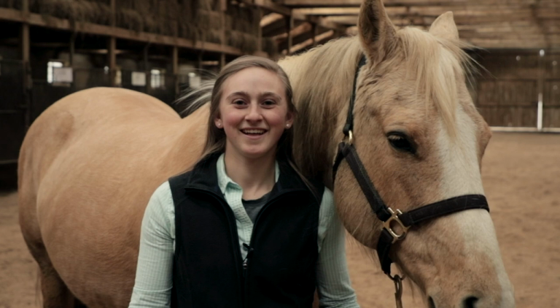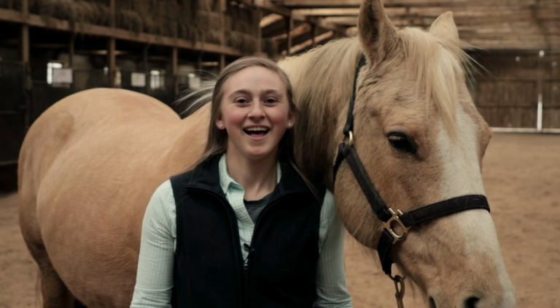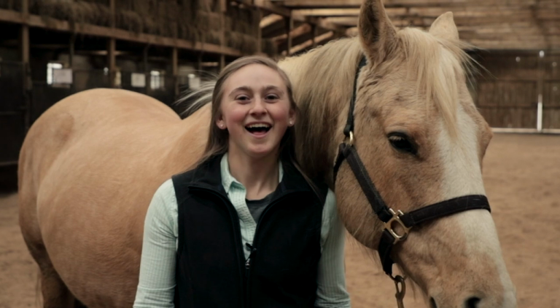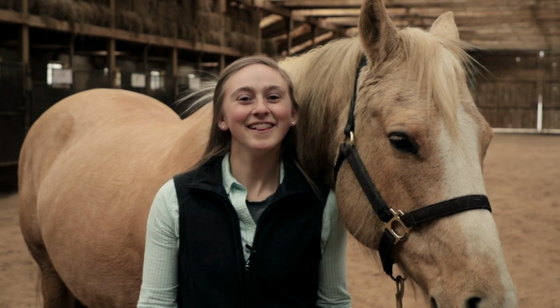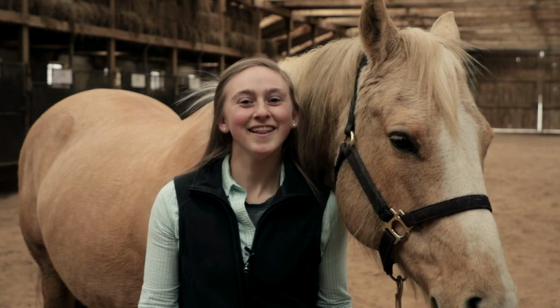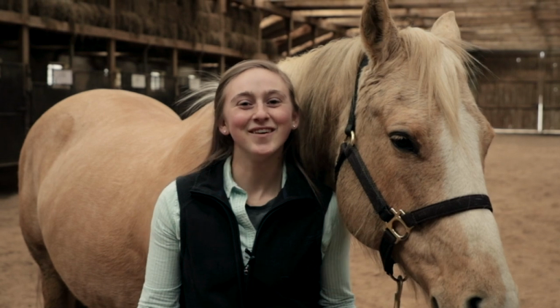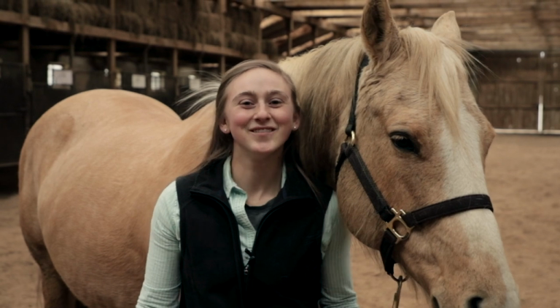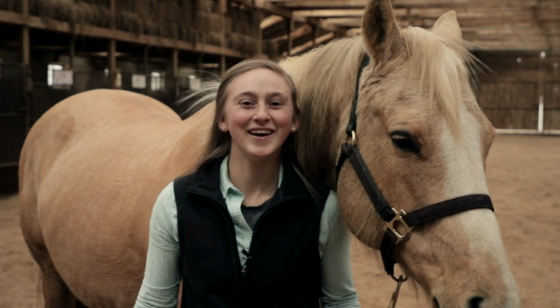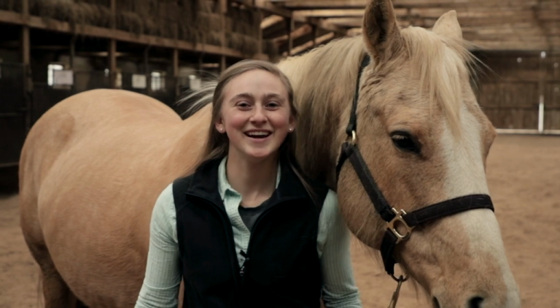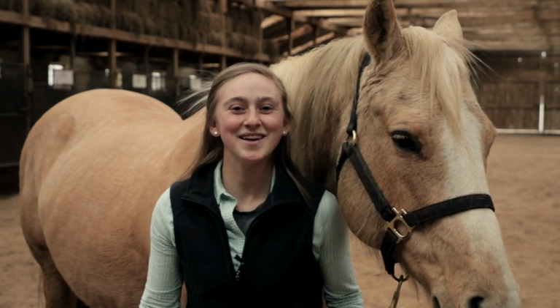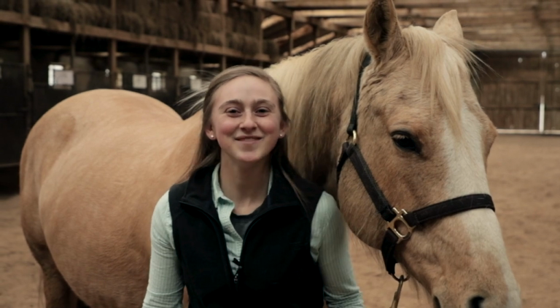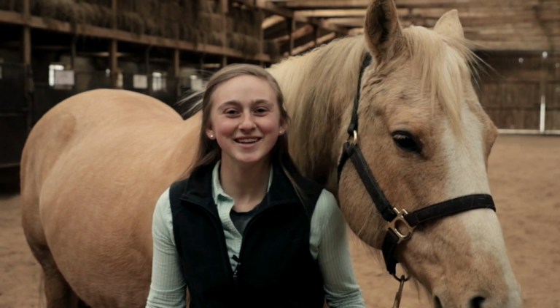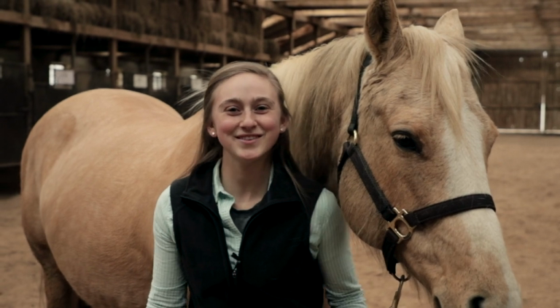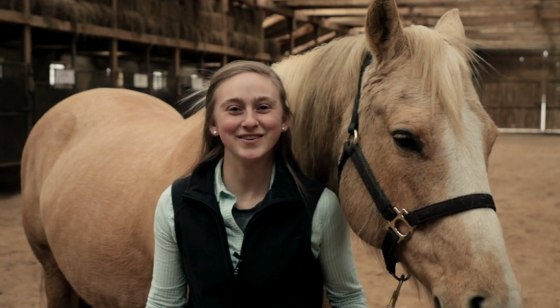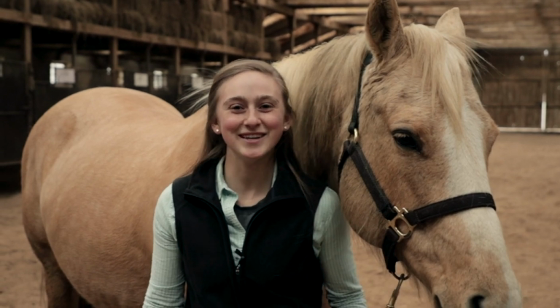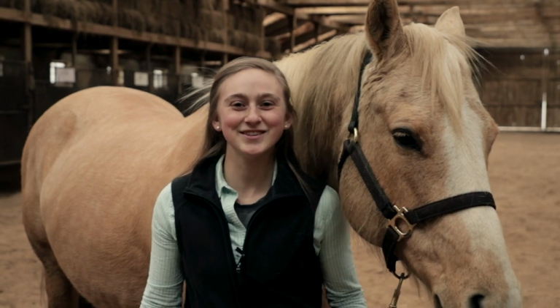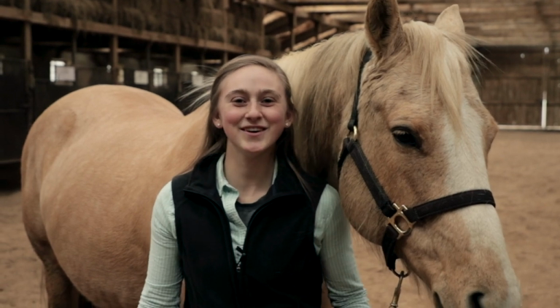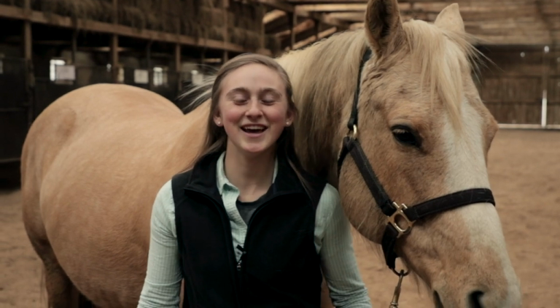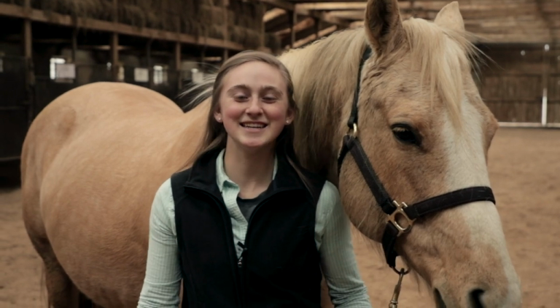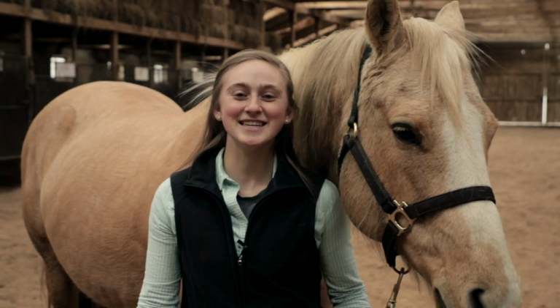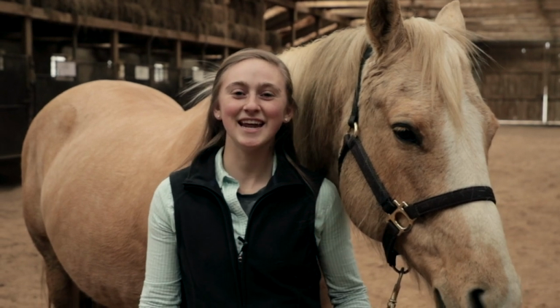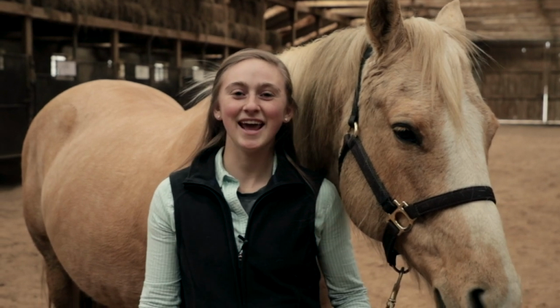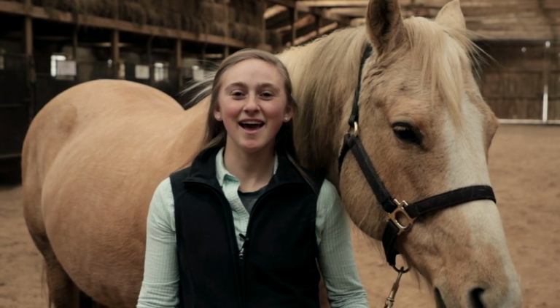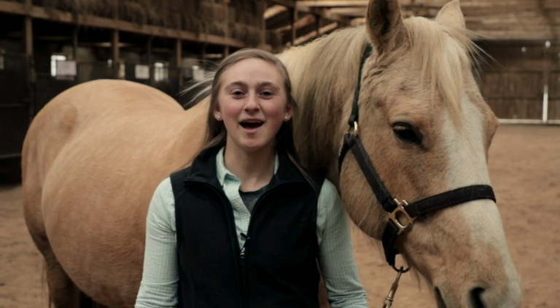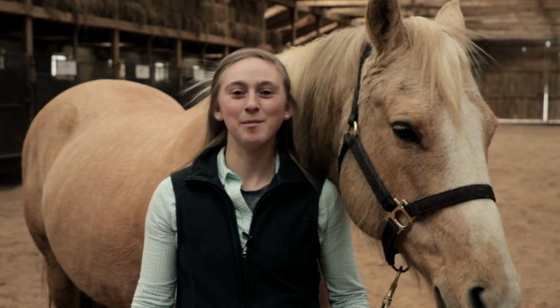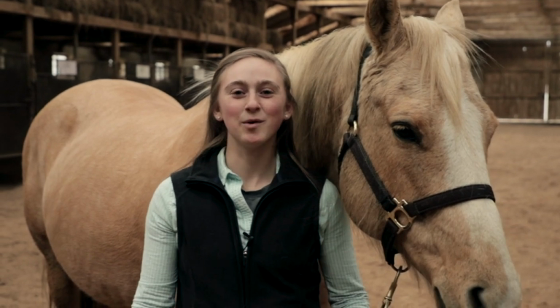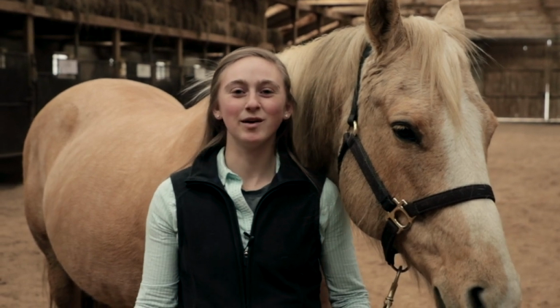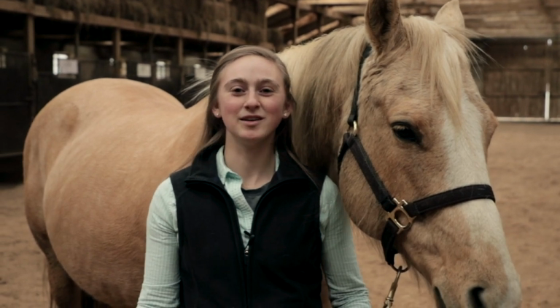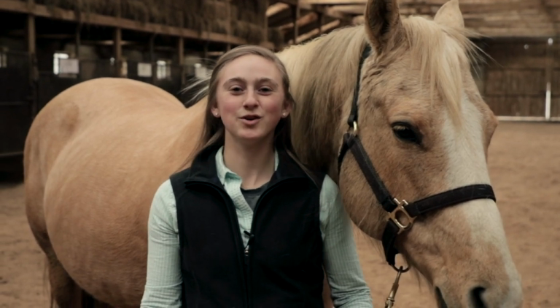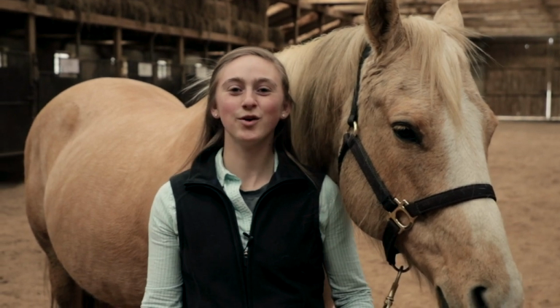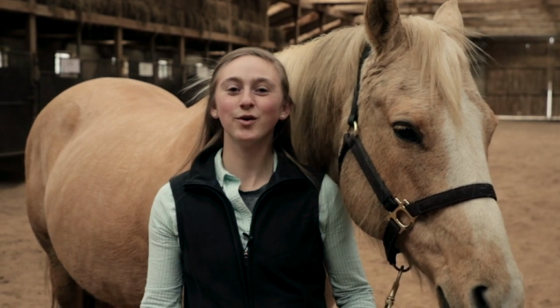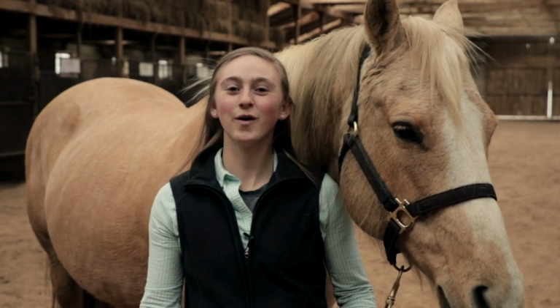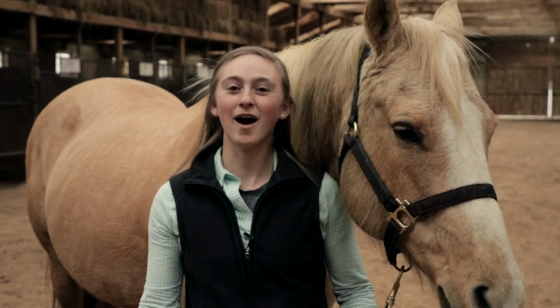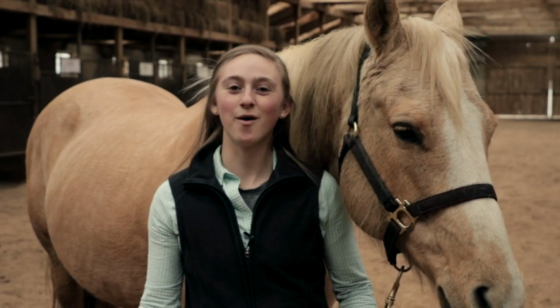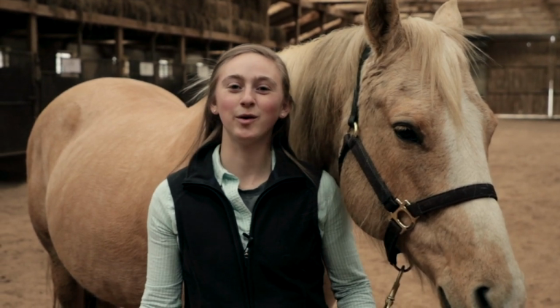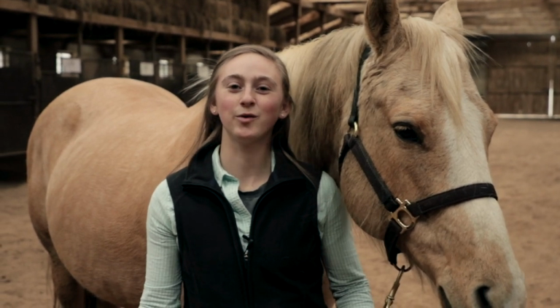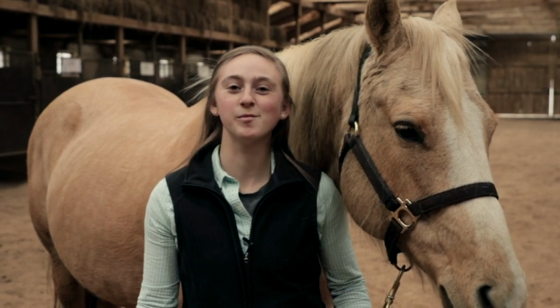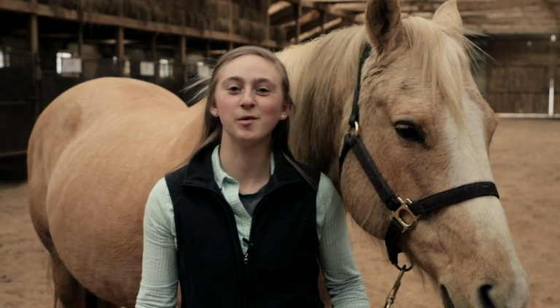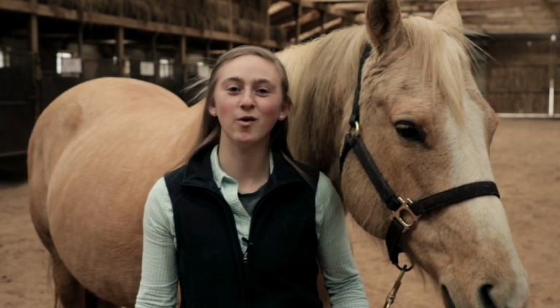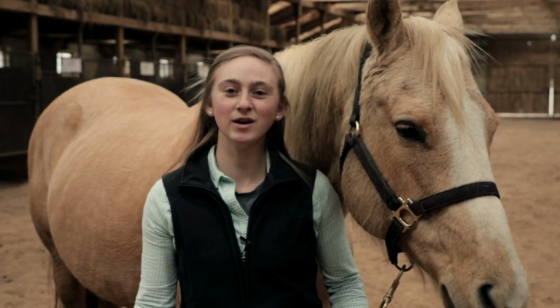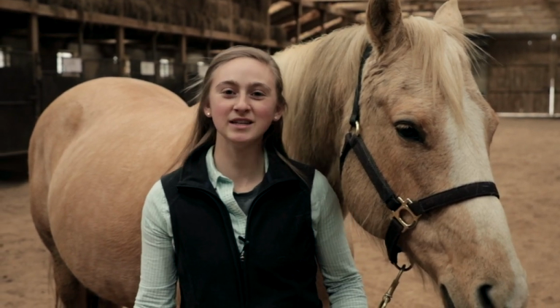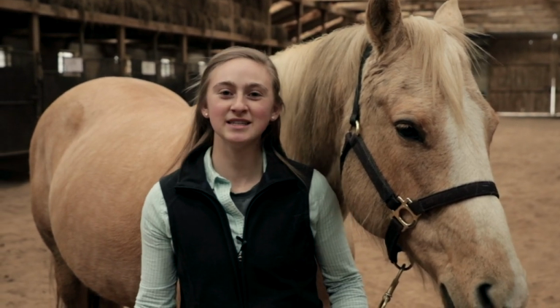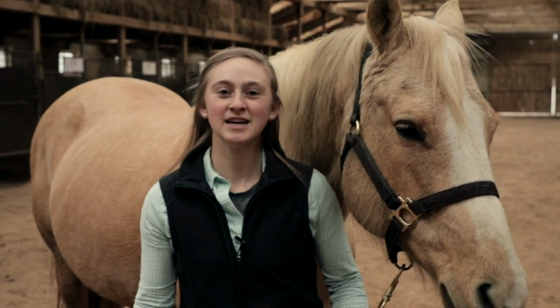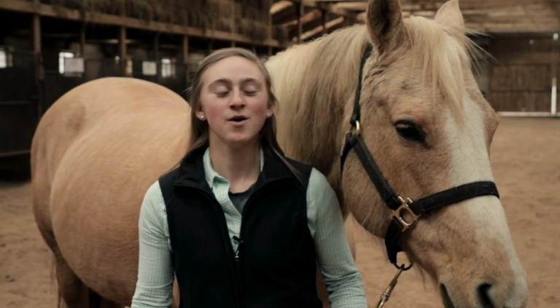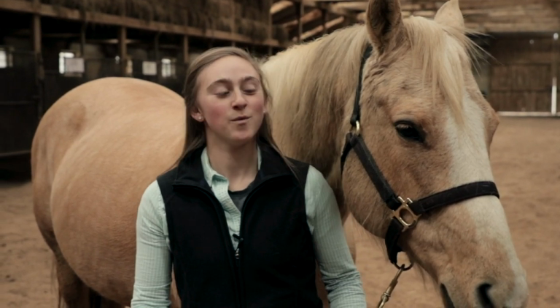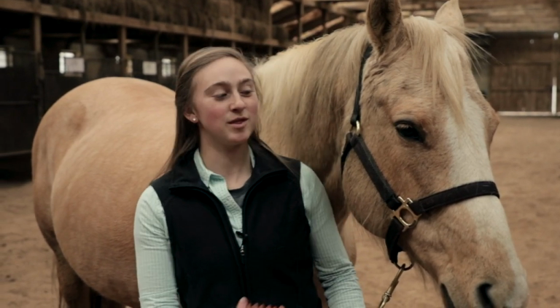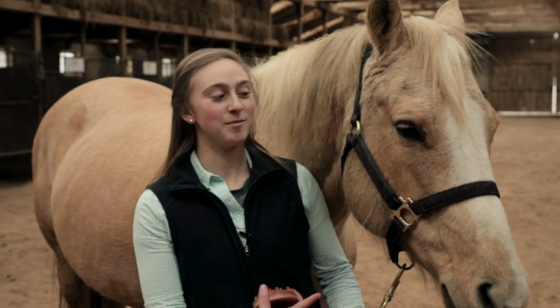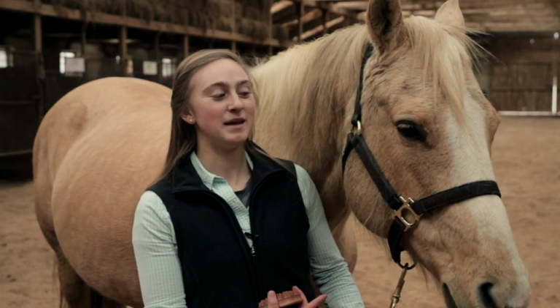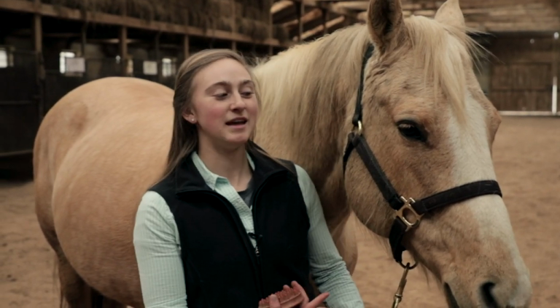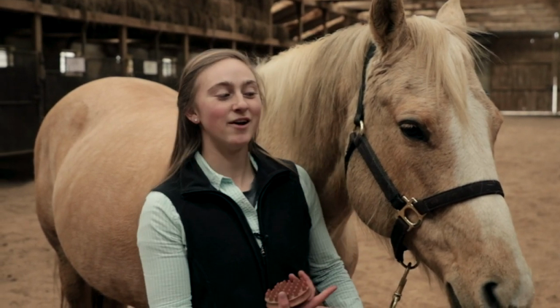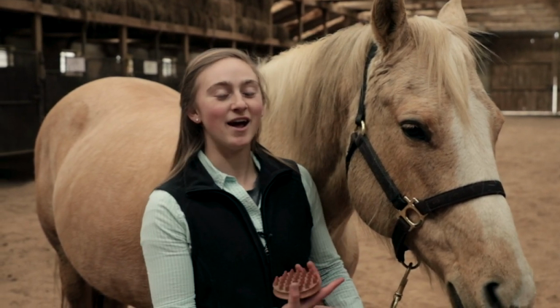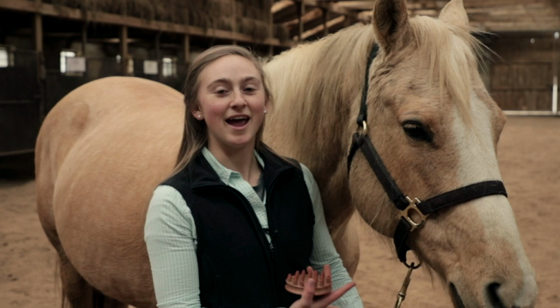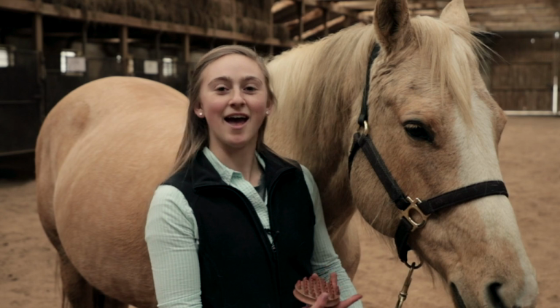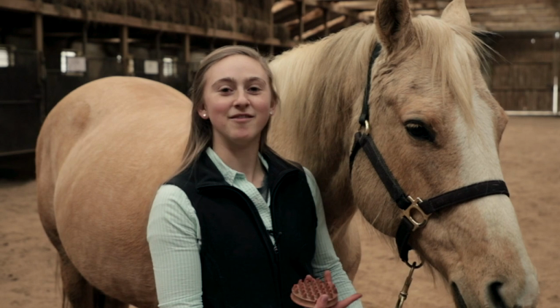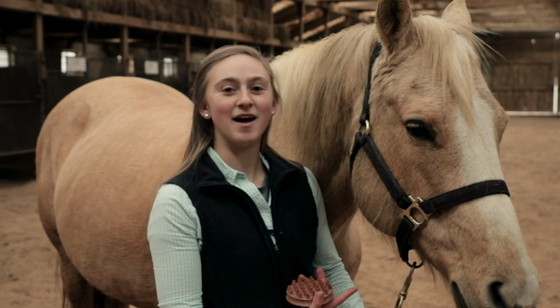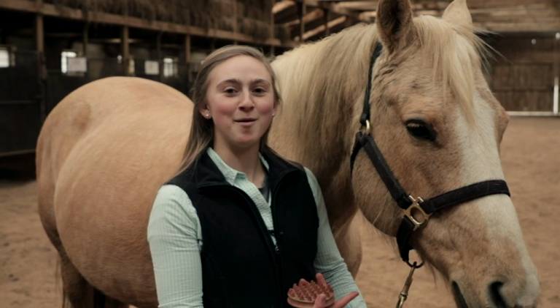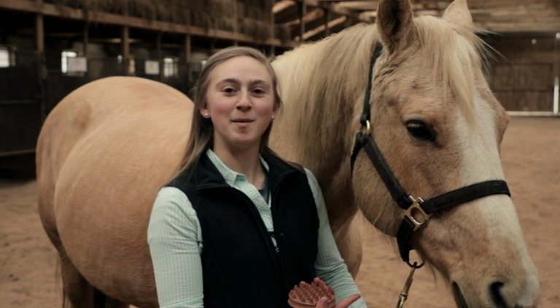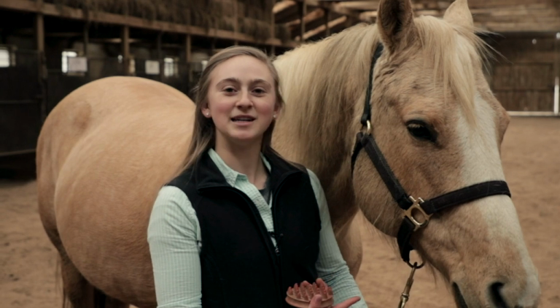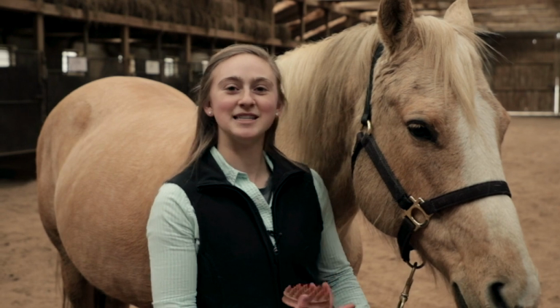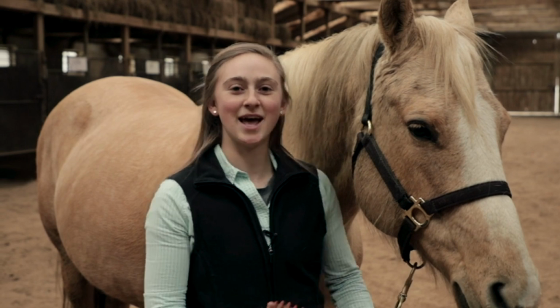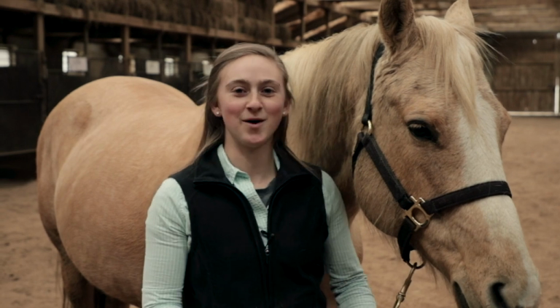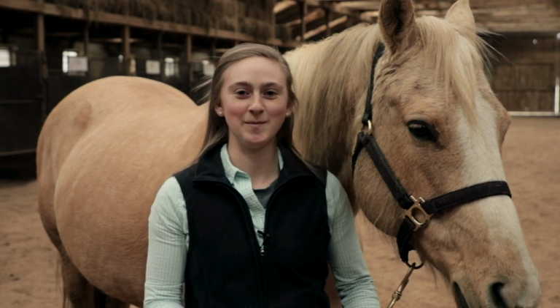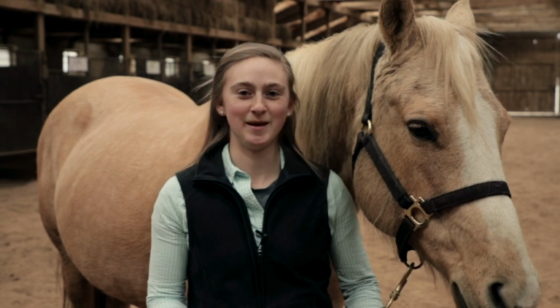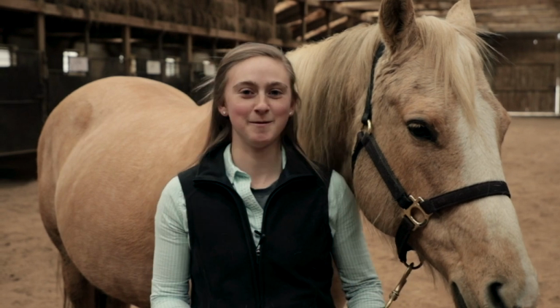Hello, my name is Rachel and today I'm going to show you how we groom a horse. With me here I have Ima to help me.